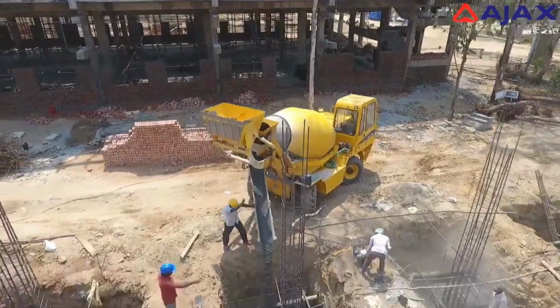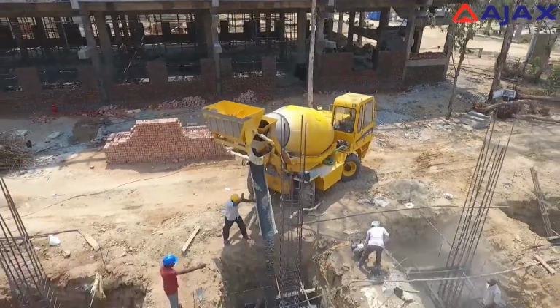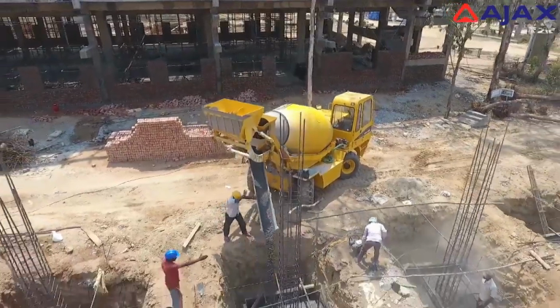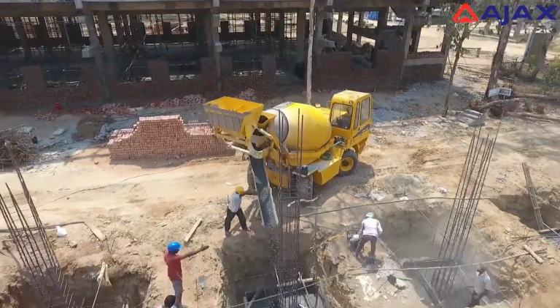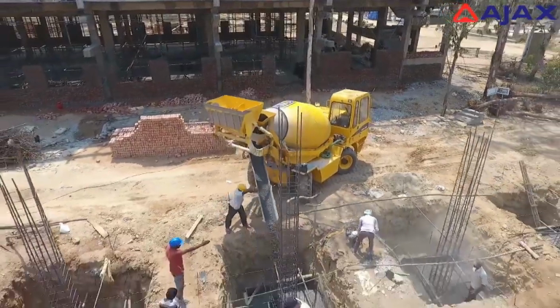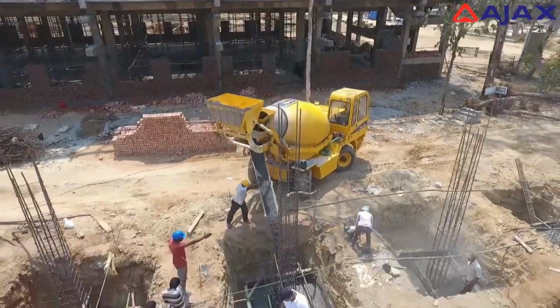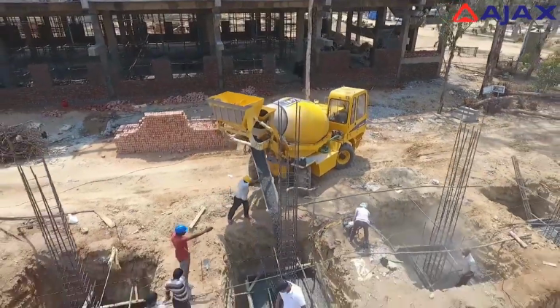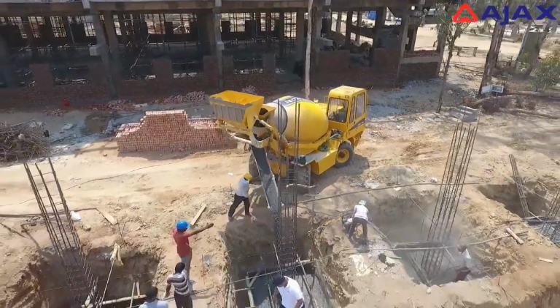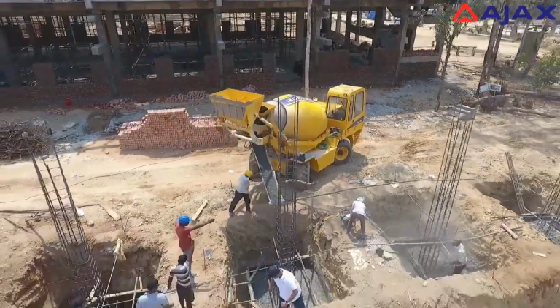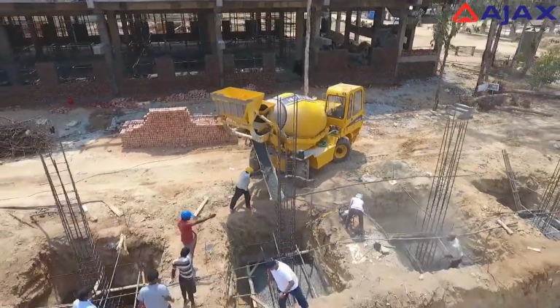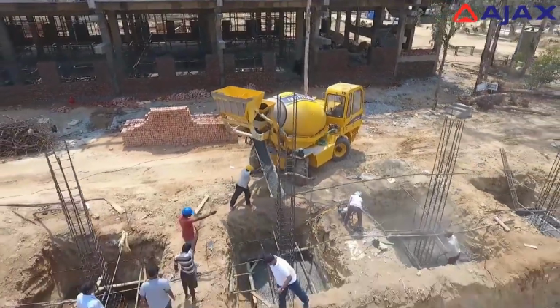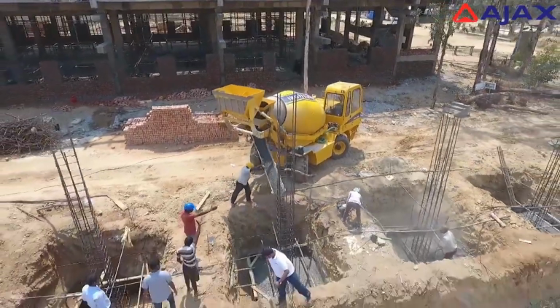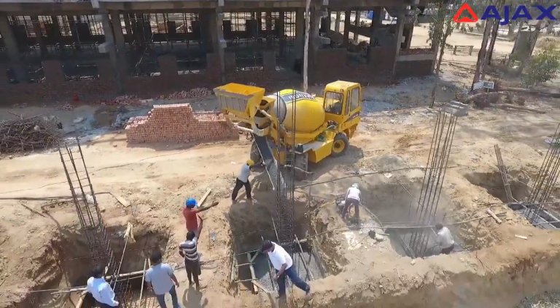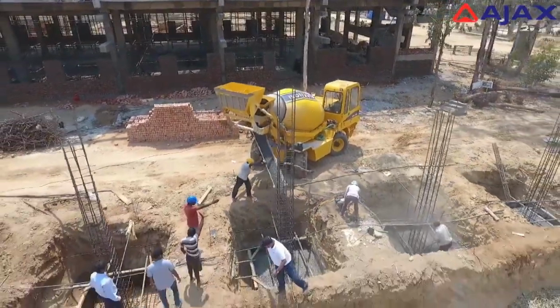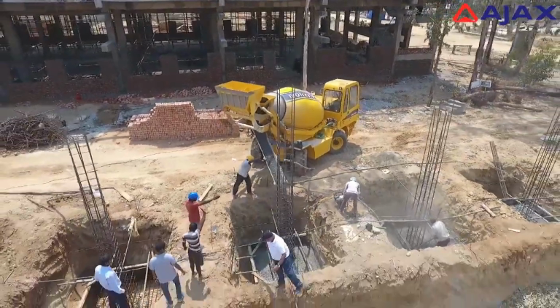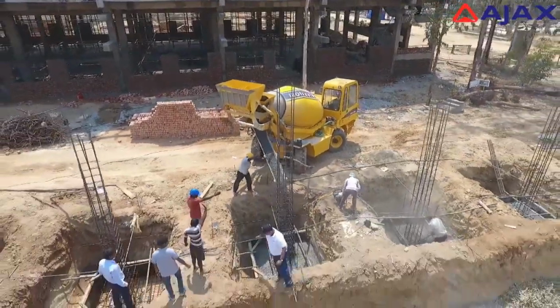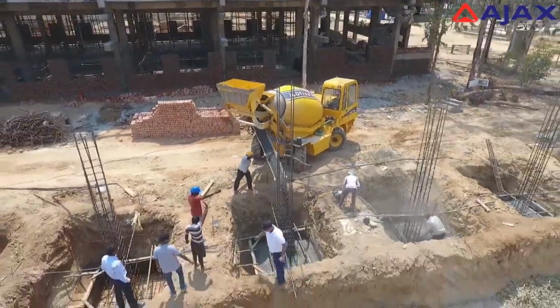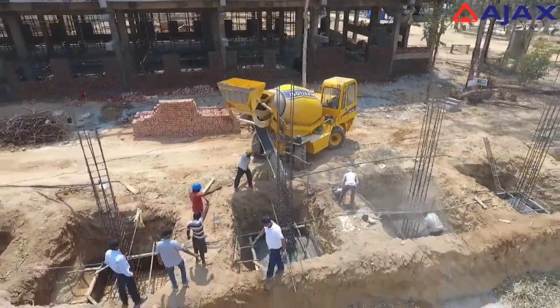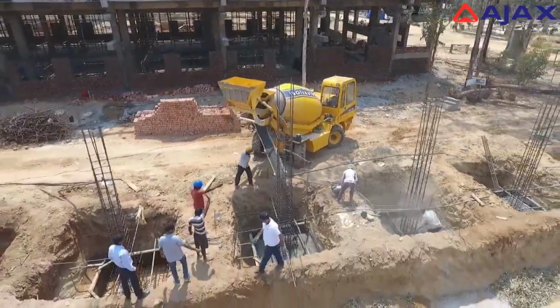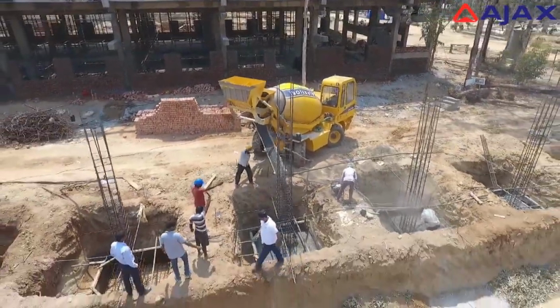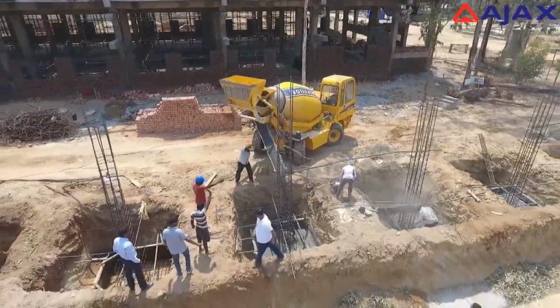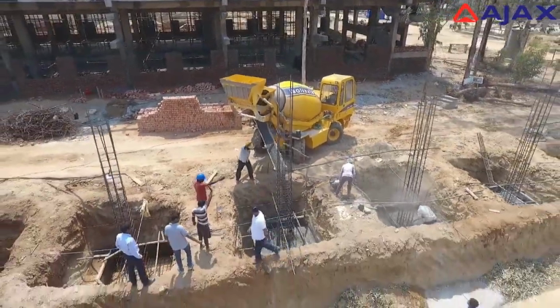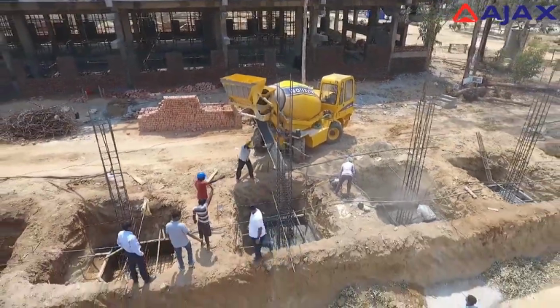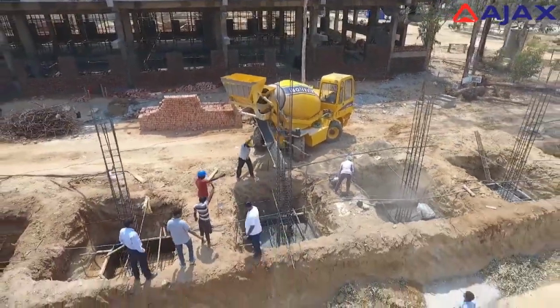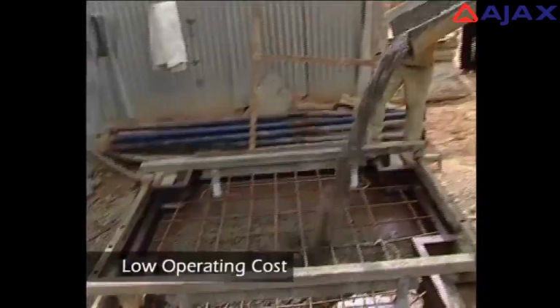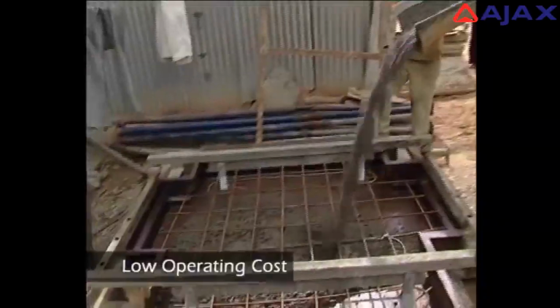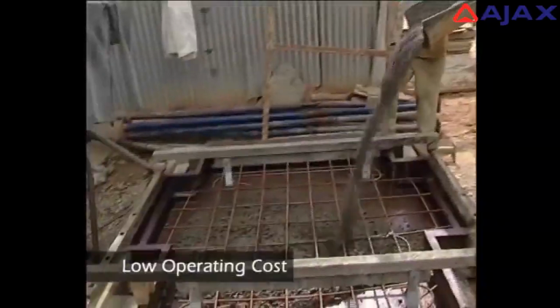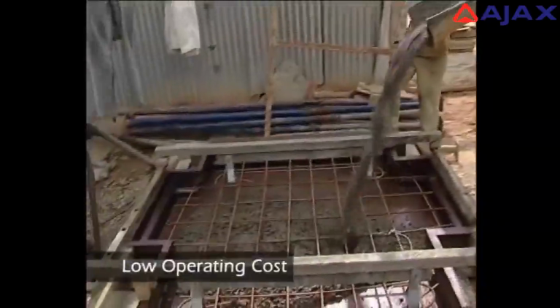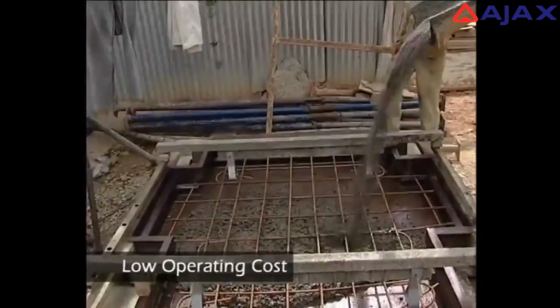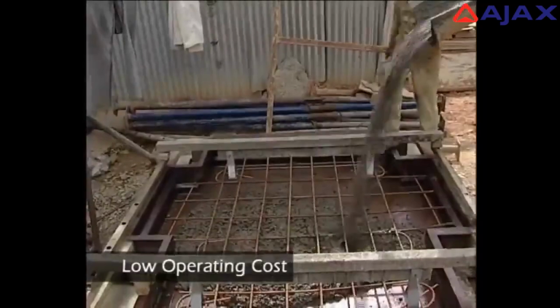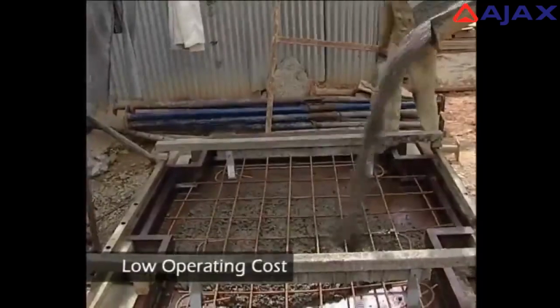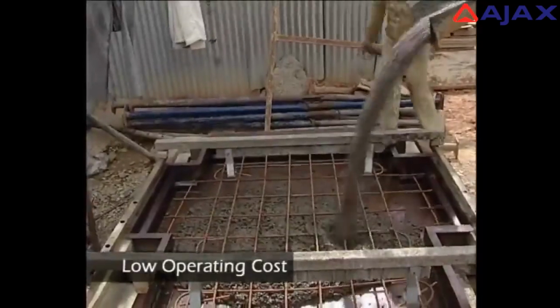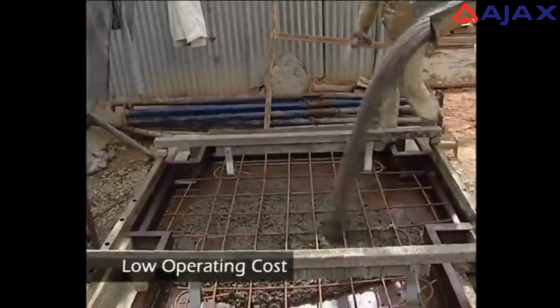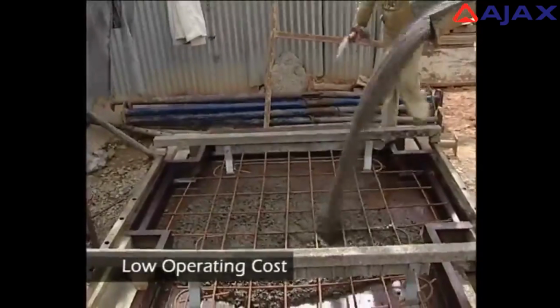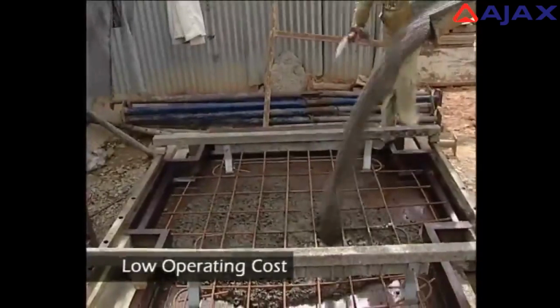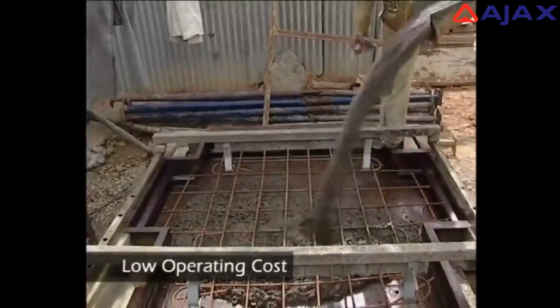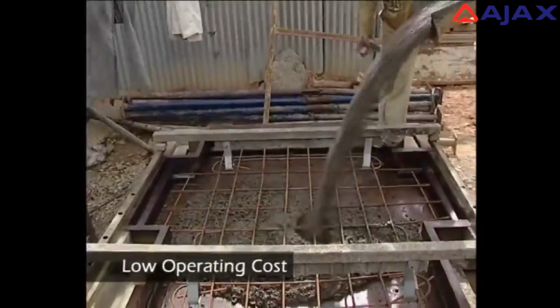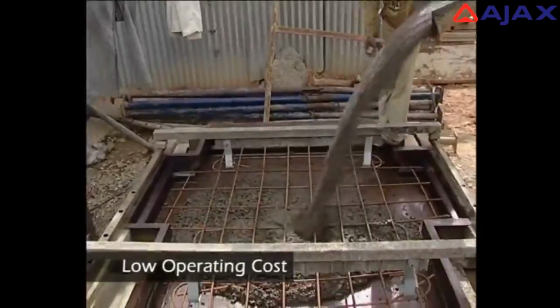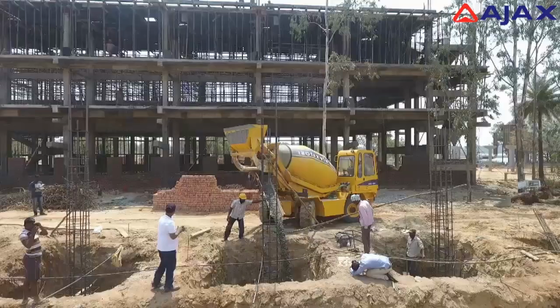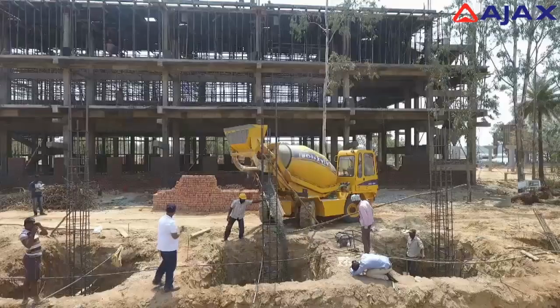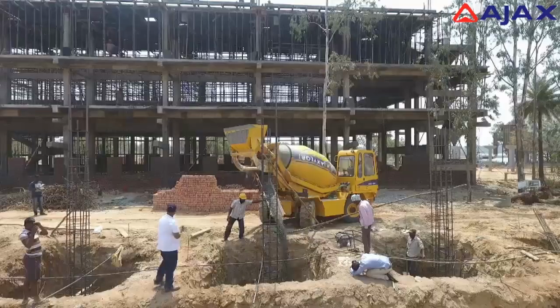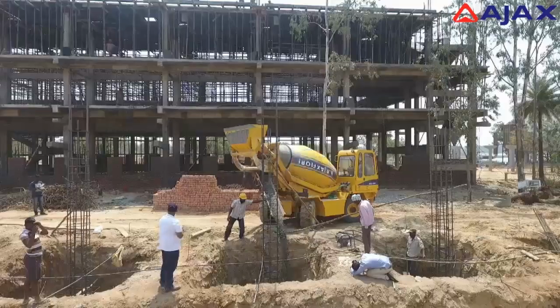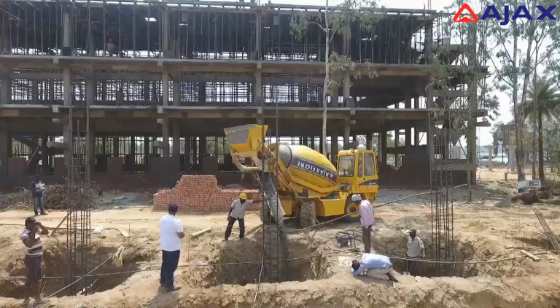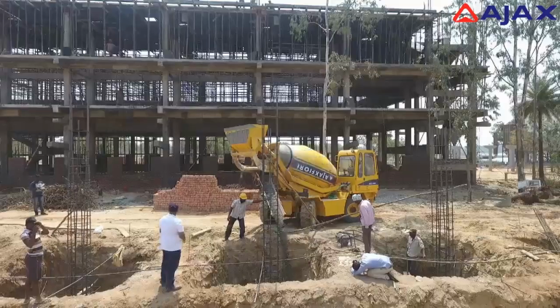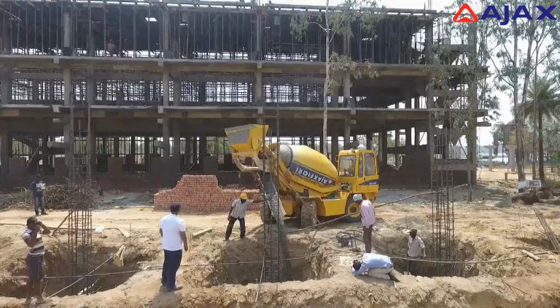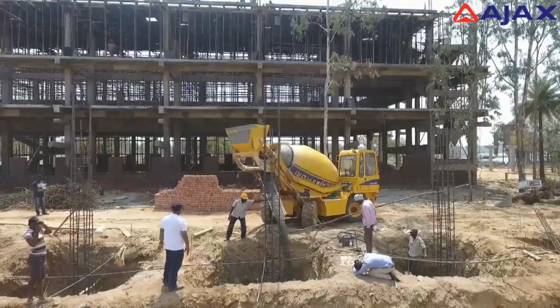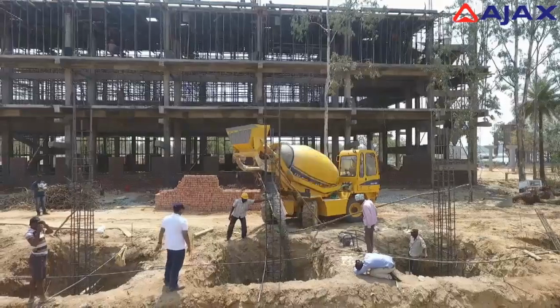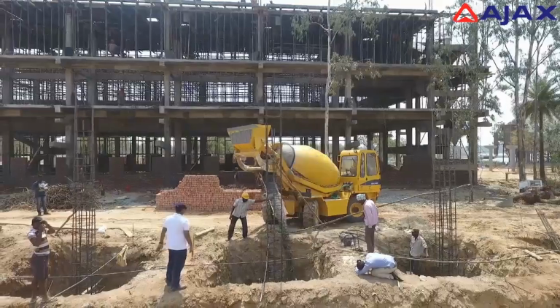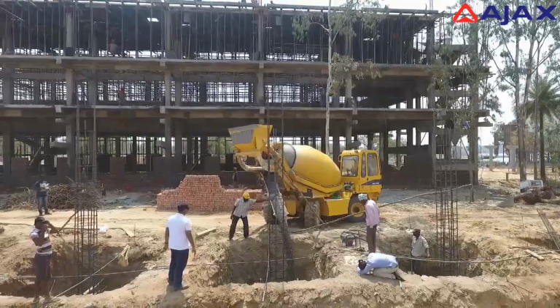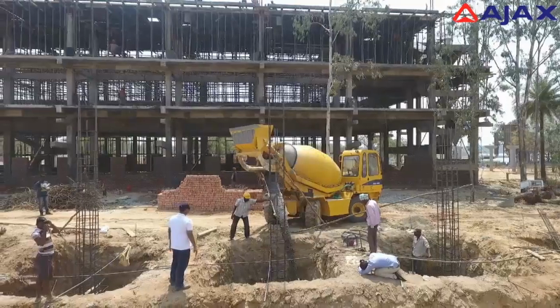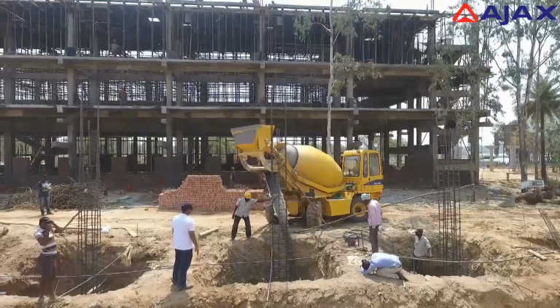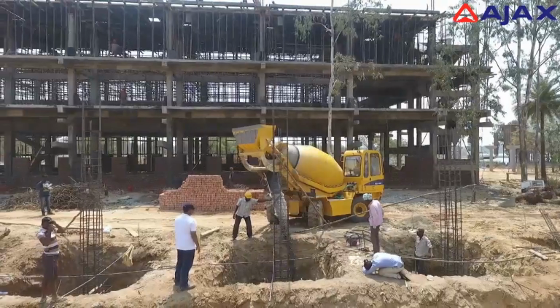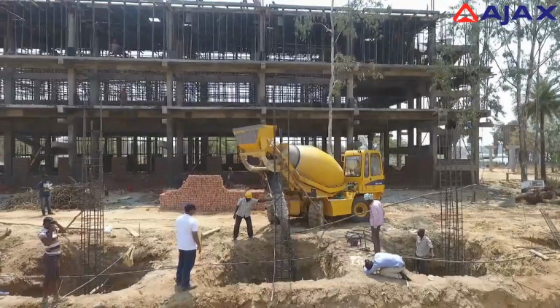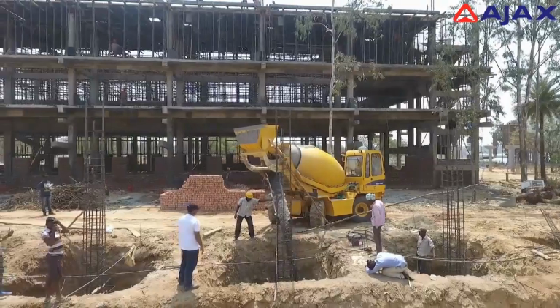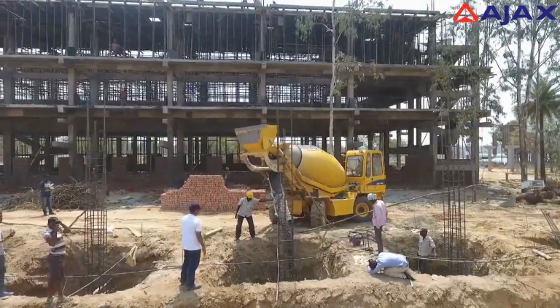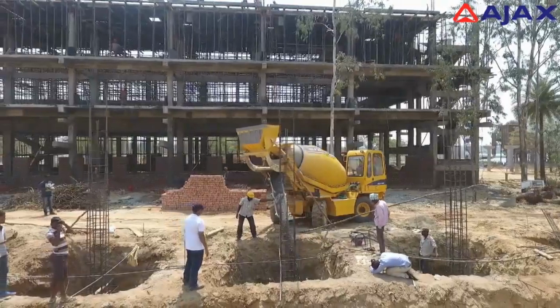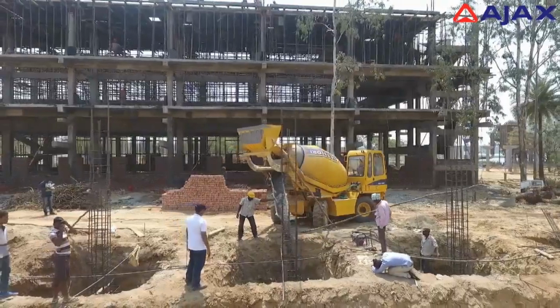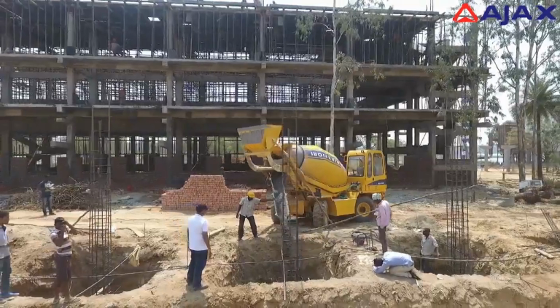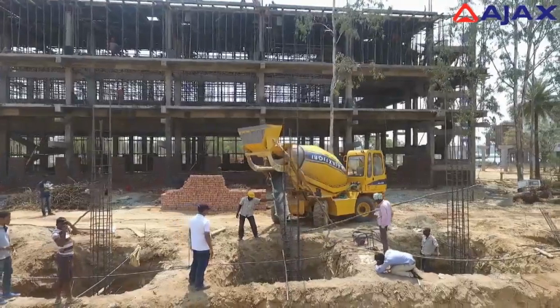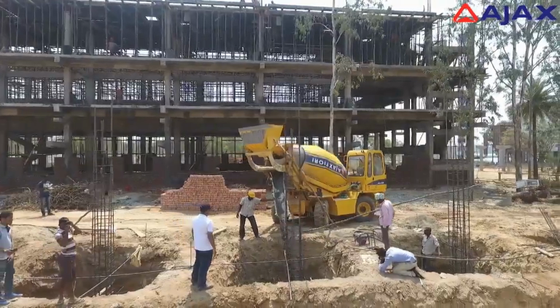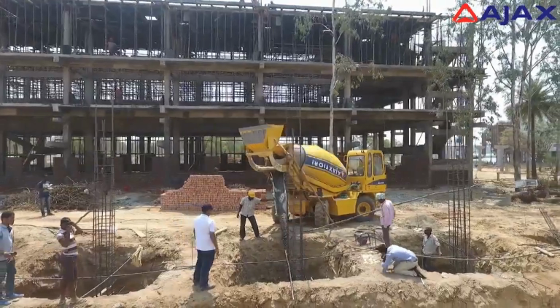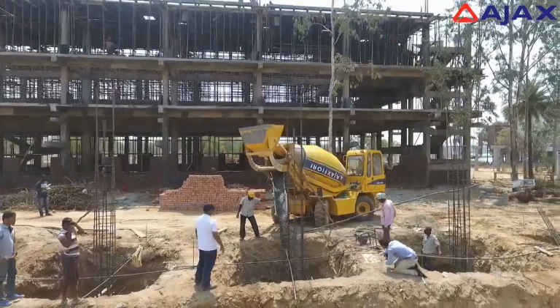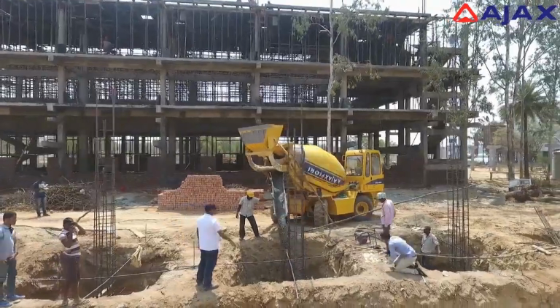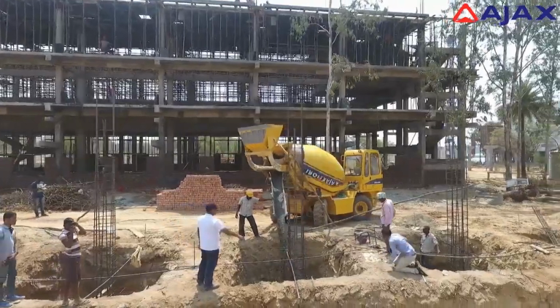The Argo eliminates the cost of labor and the cost of transportation of concrete to the point of use.